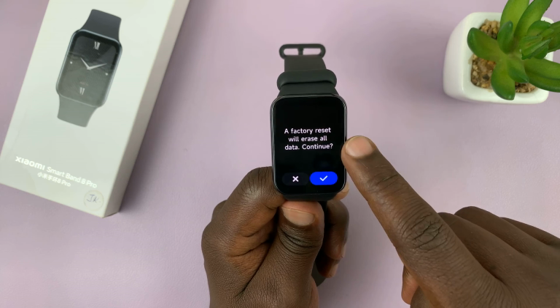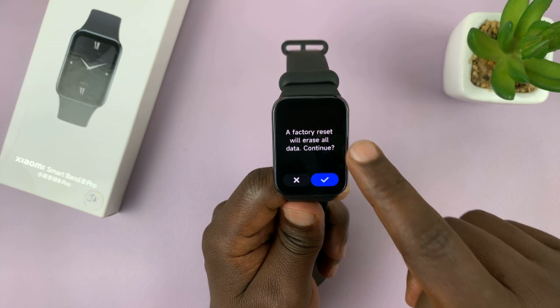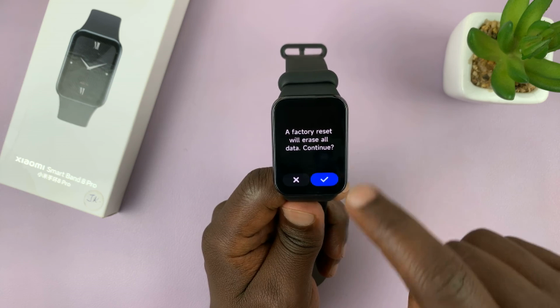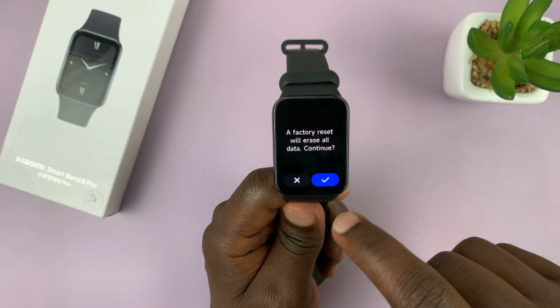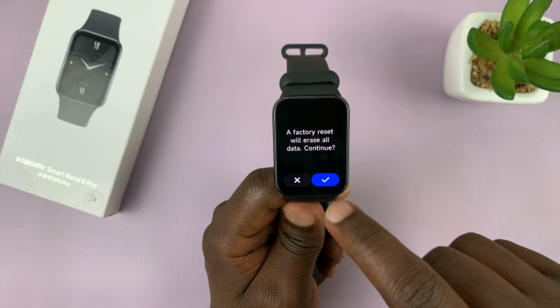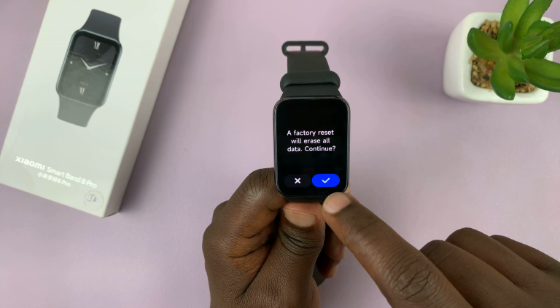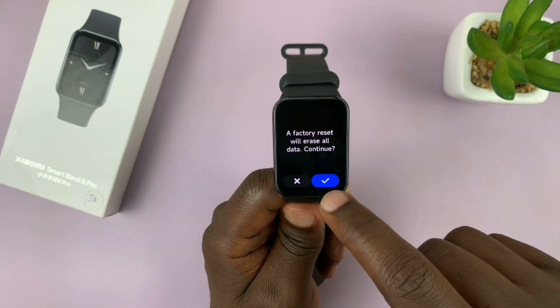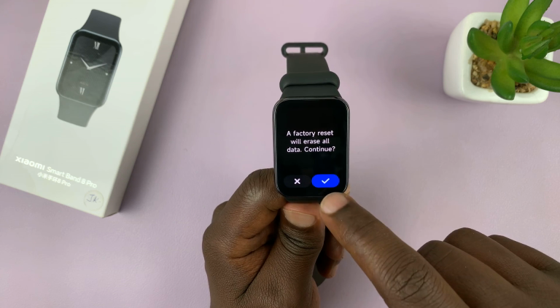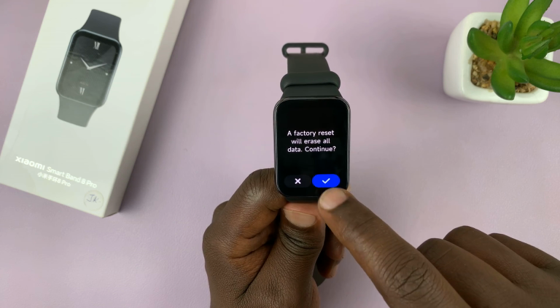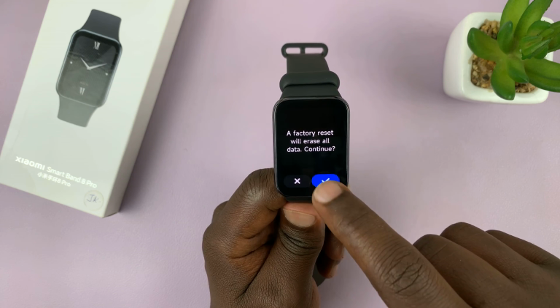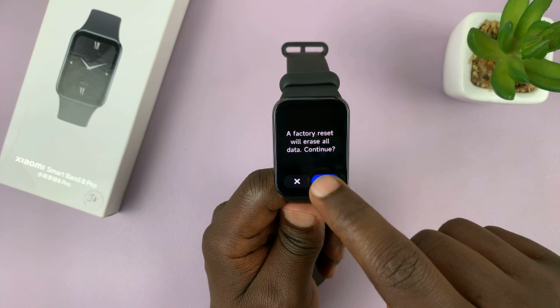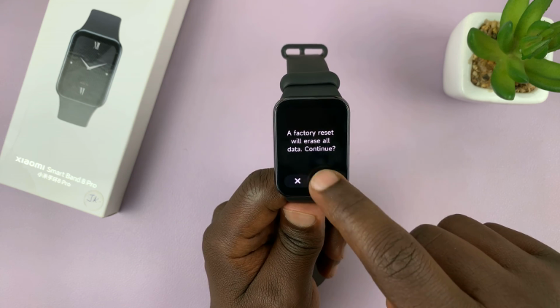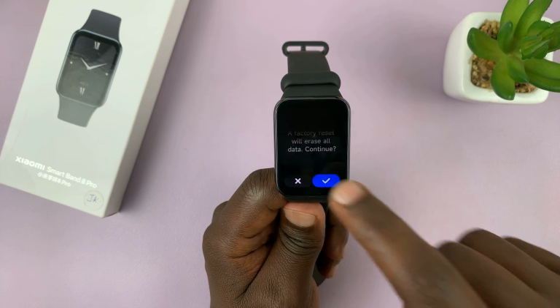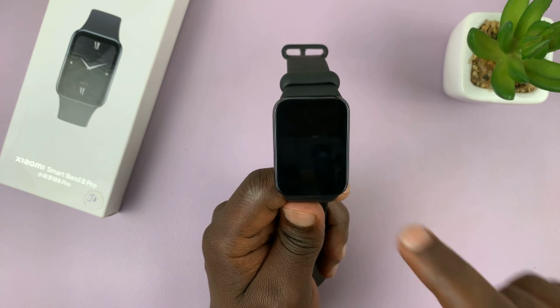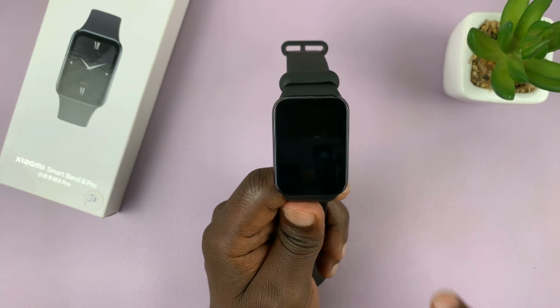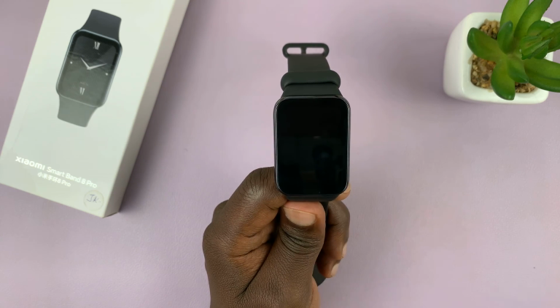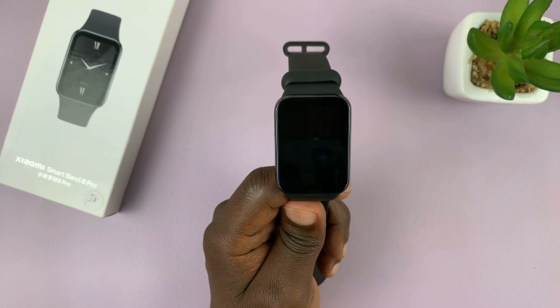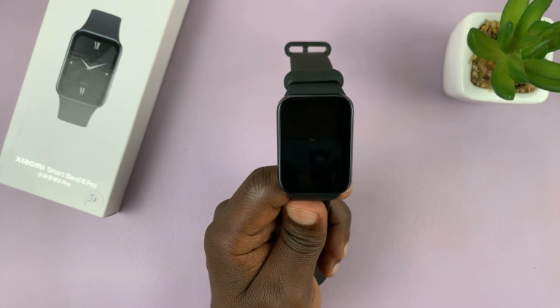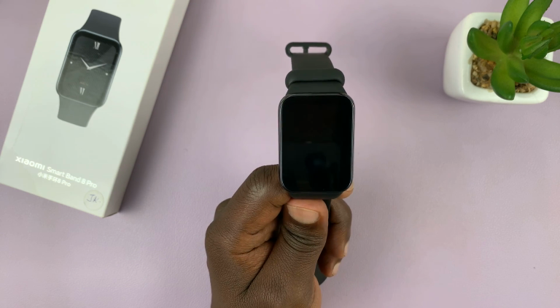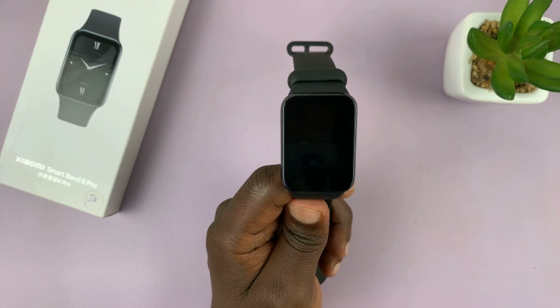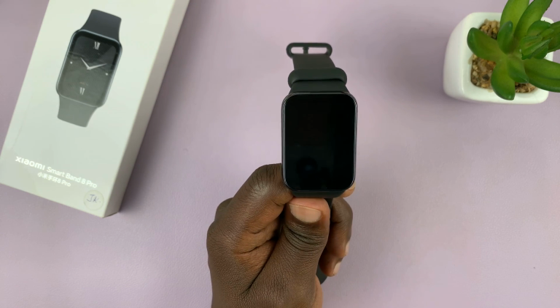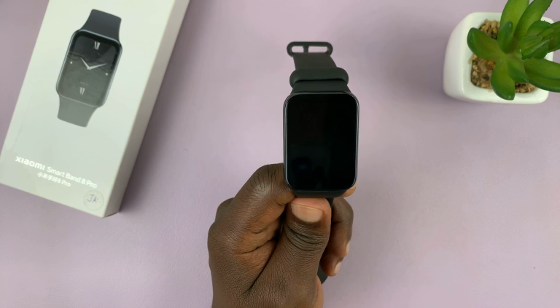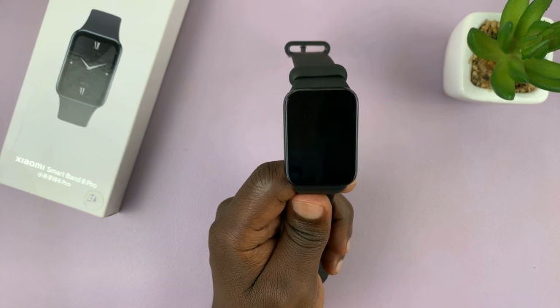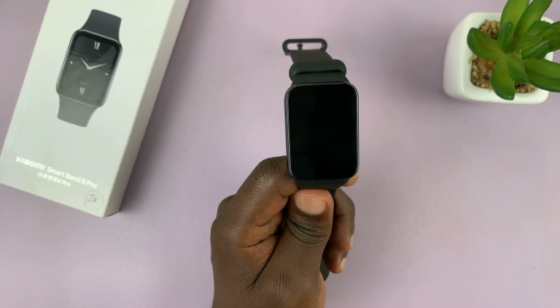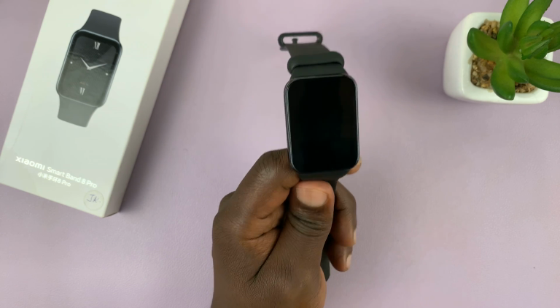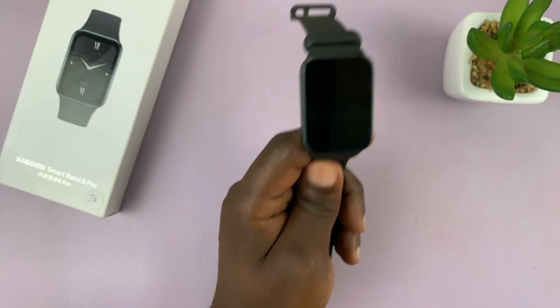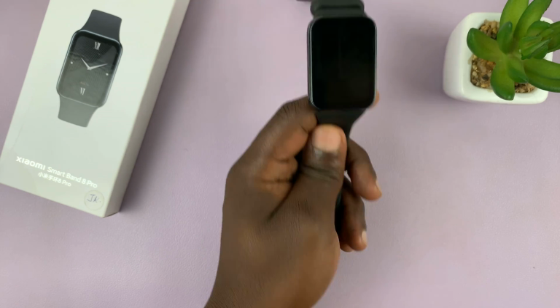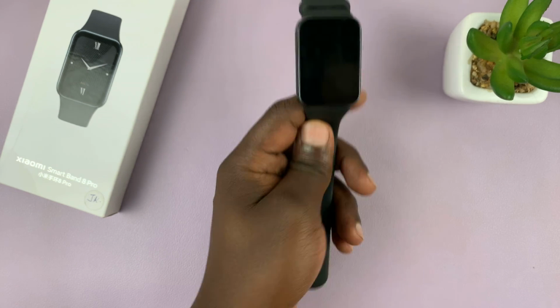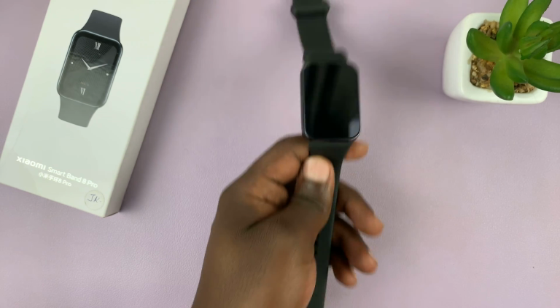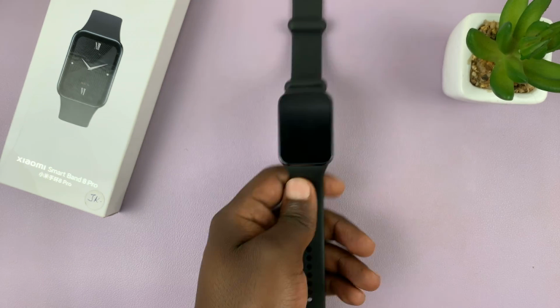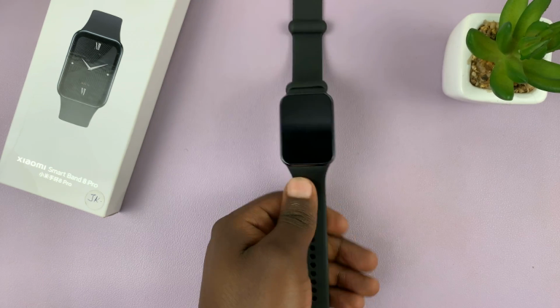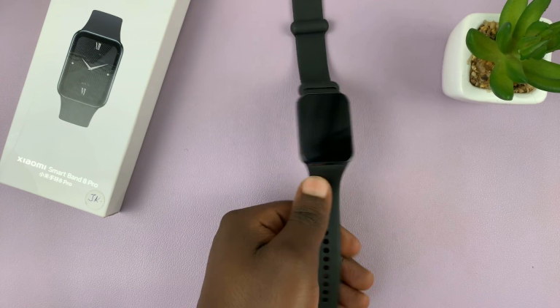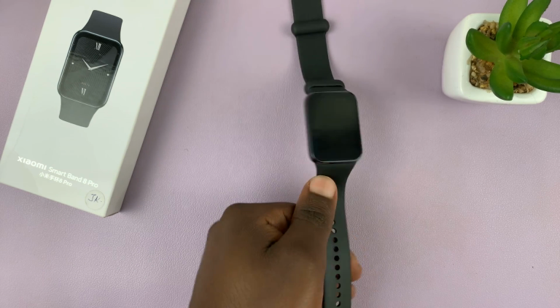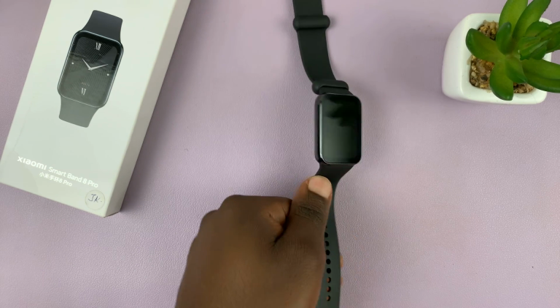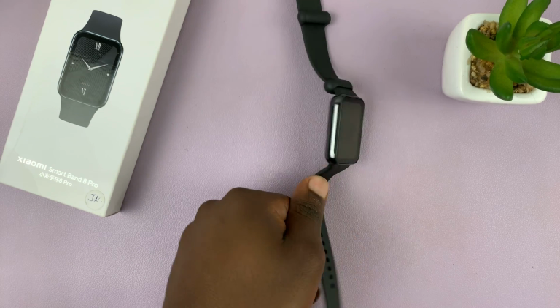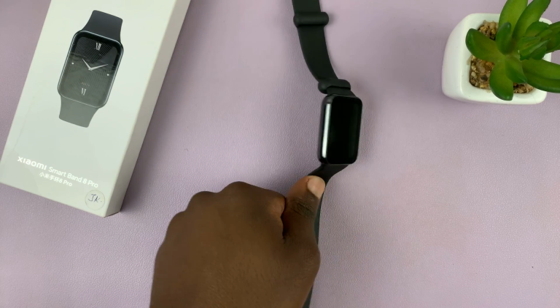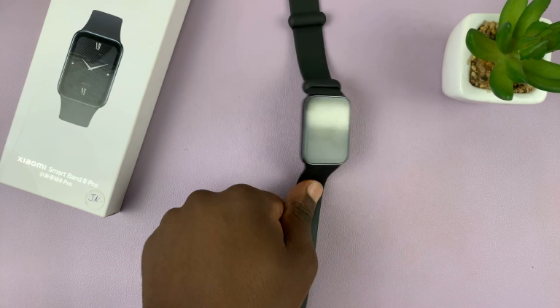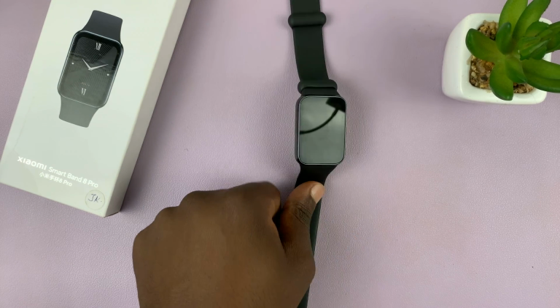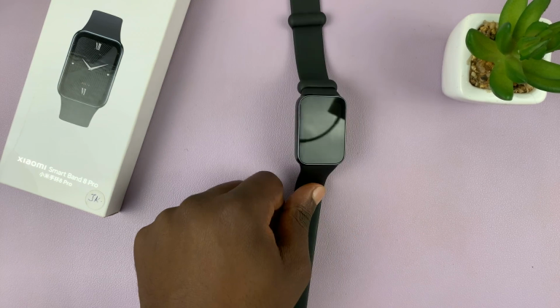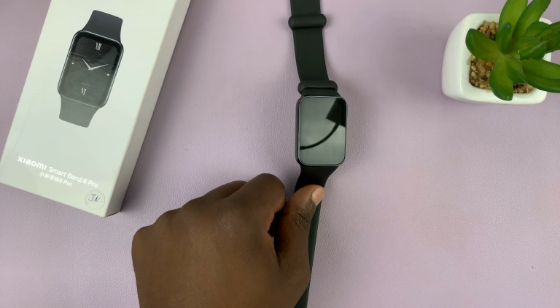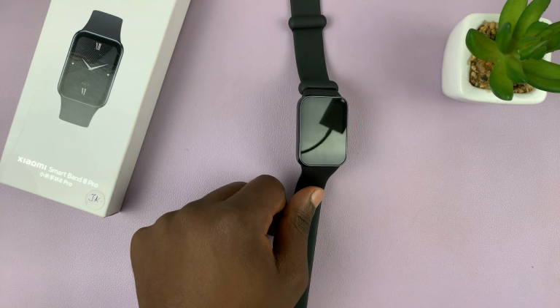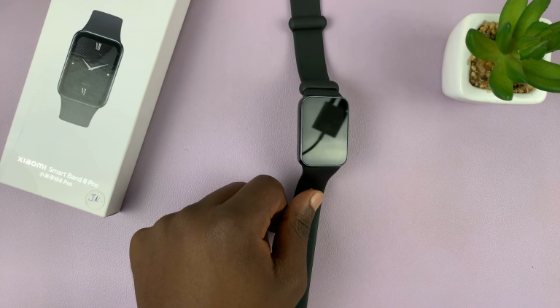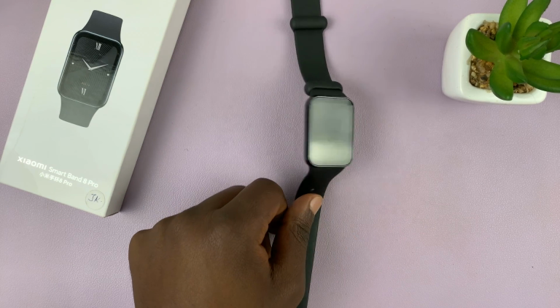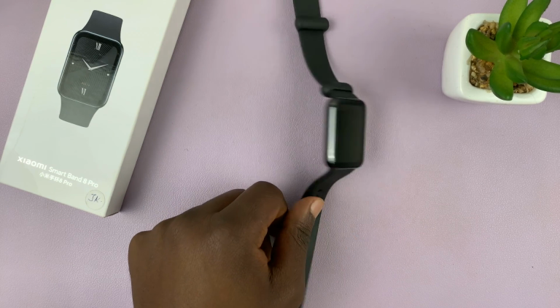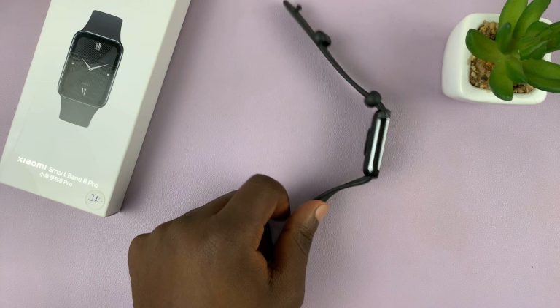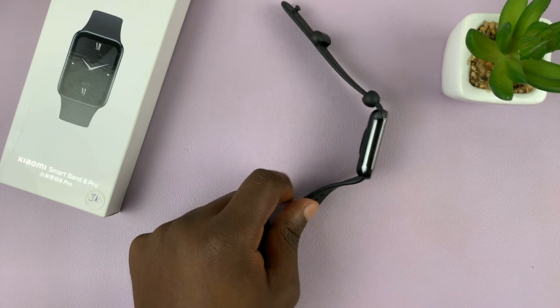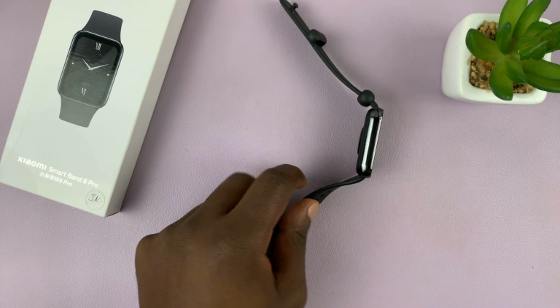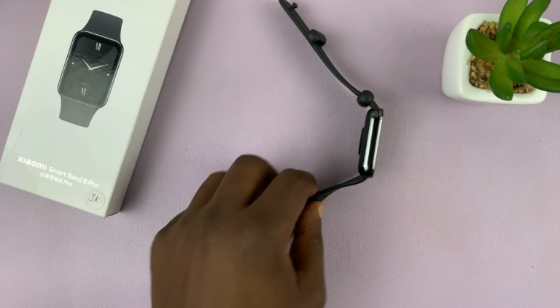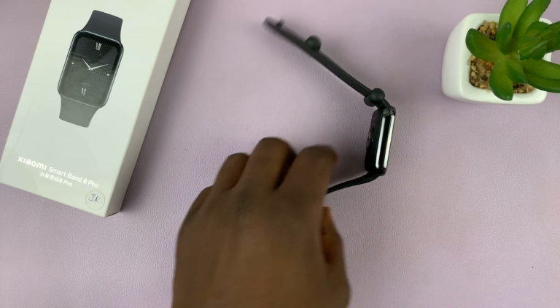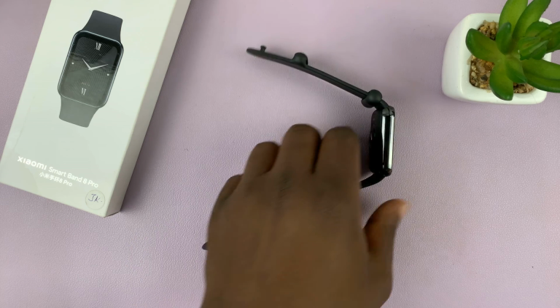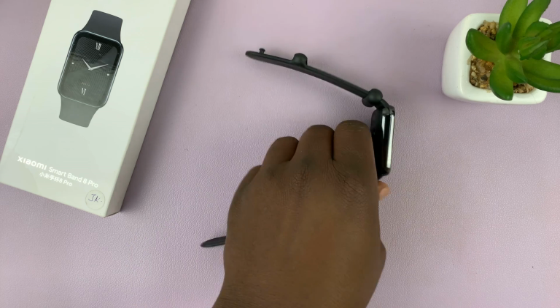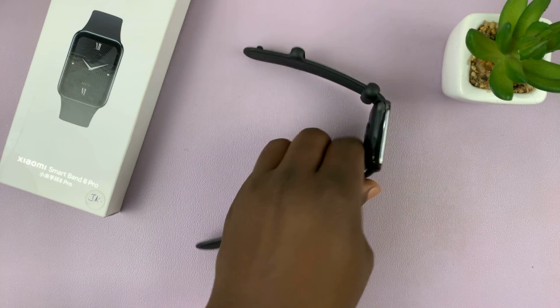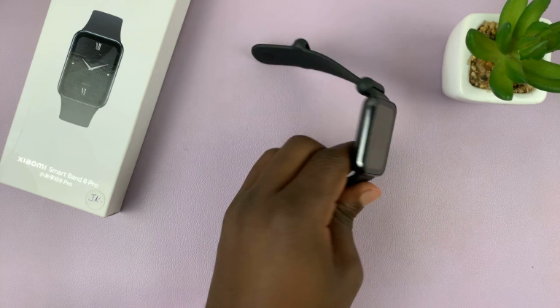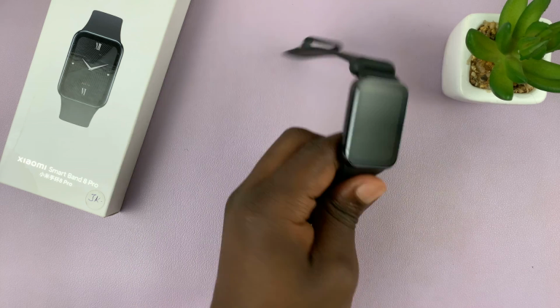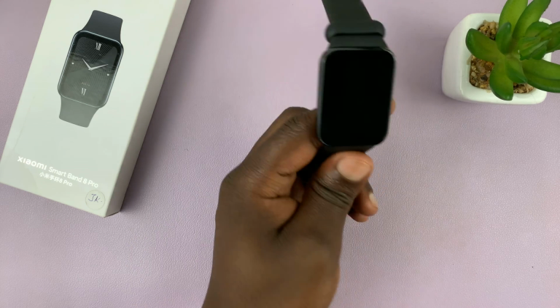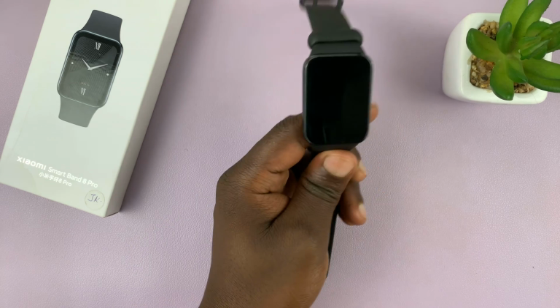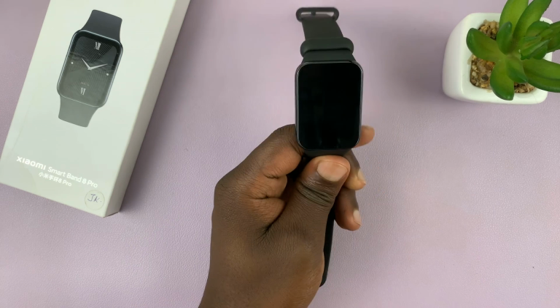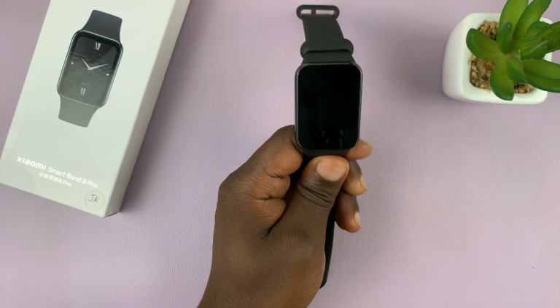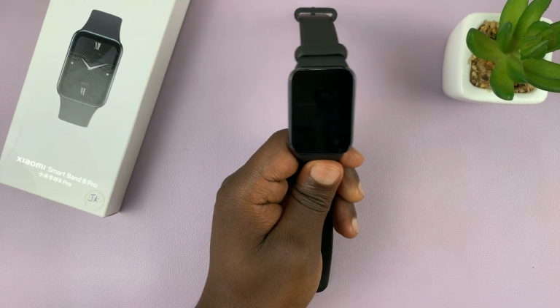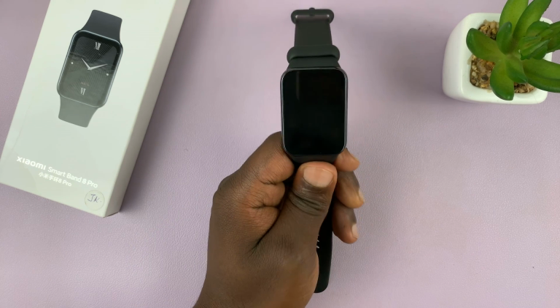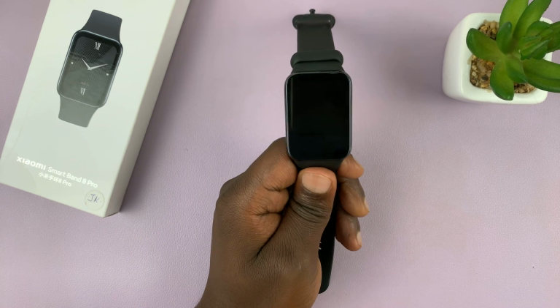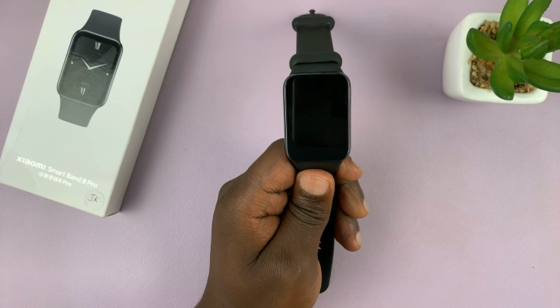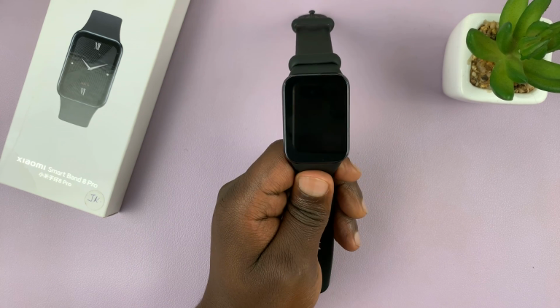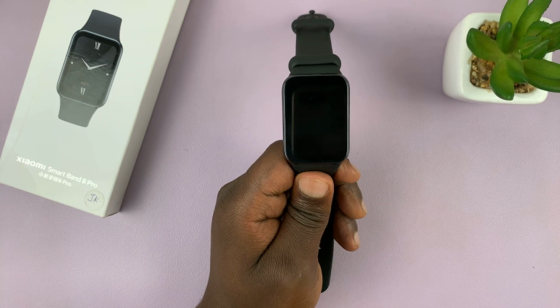Continue, and tap on the check mark. That's going to factory reset your Xiaomi Smartband 8 Pro.